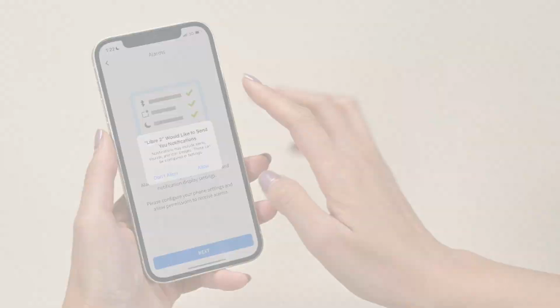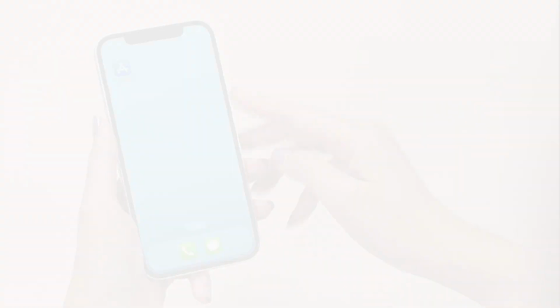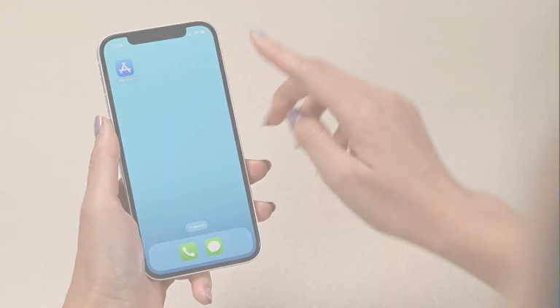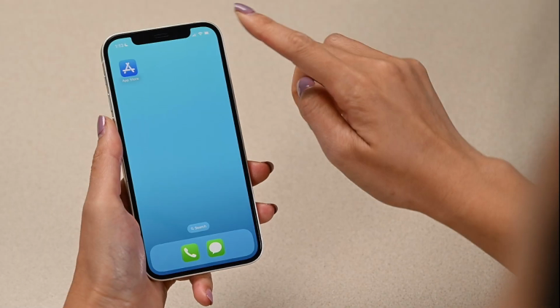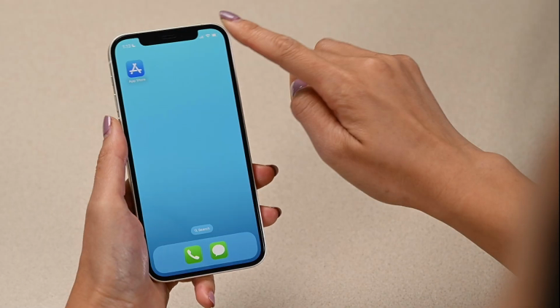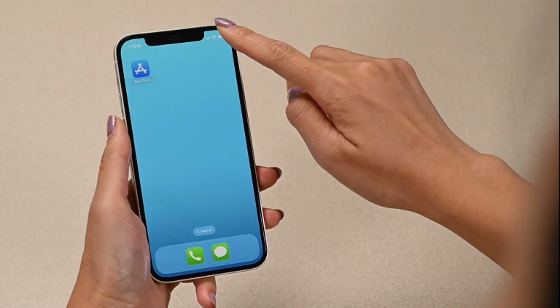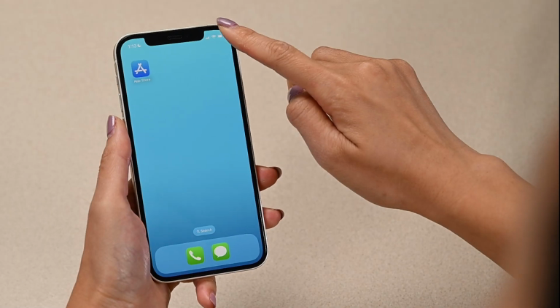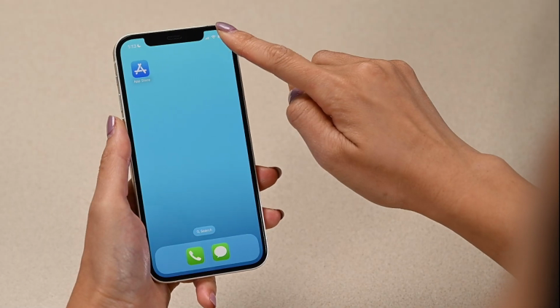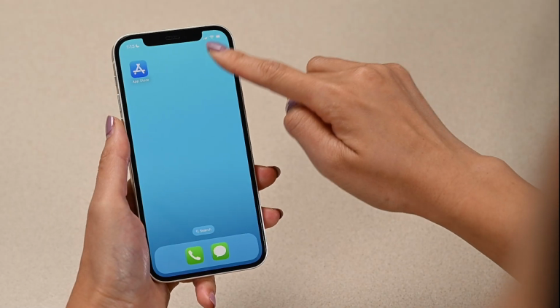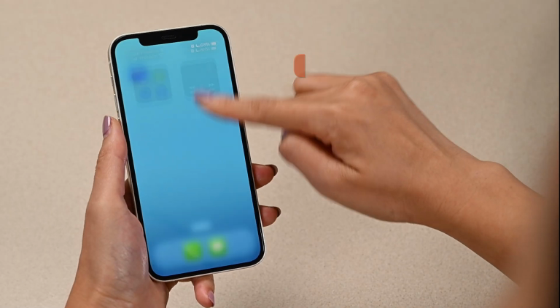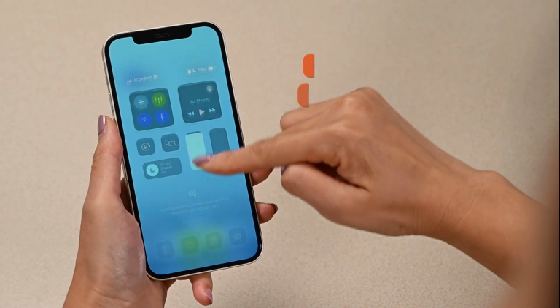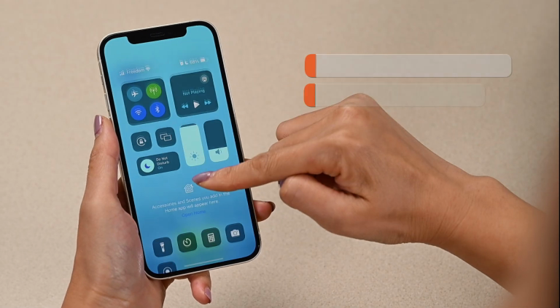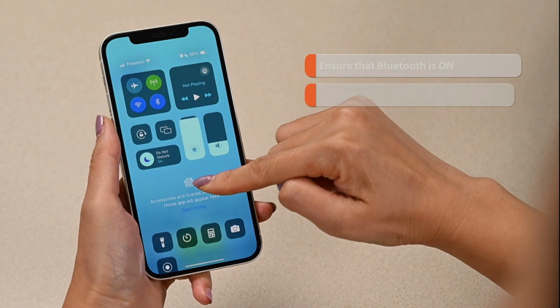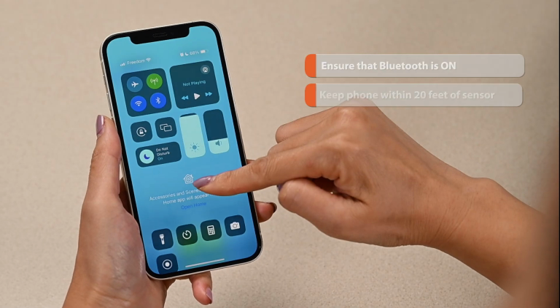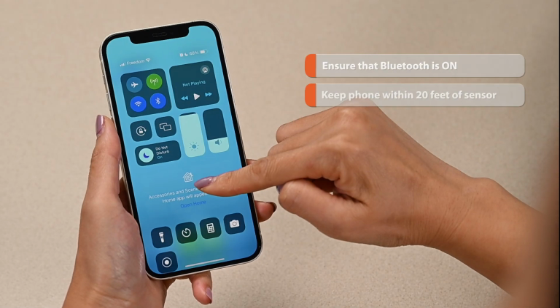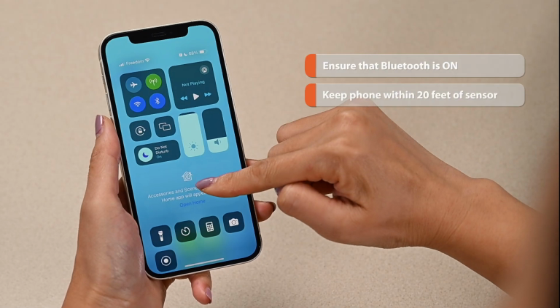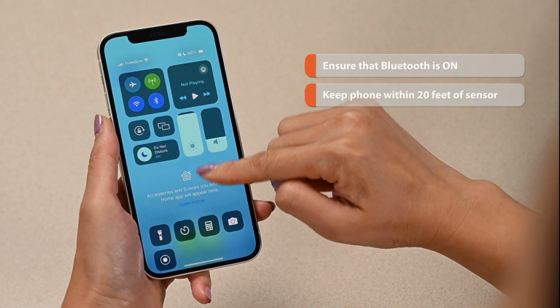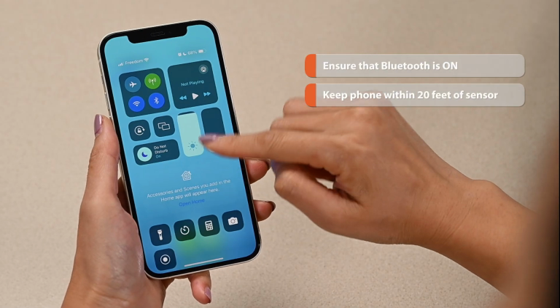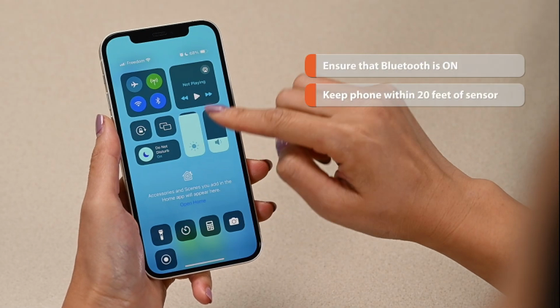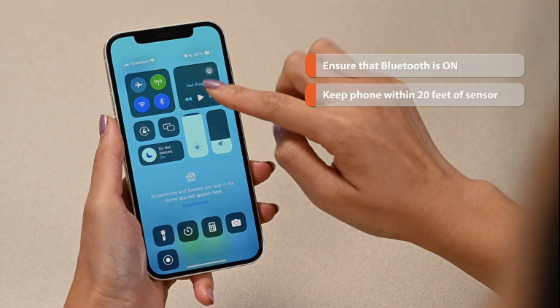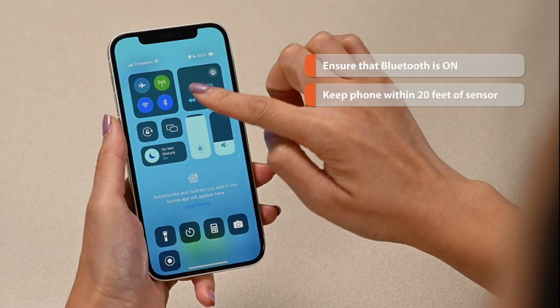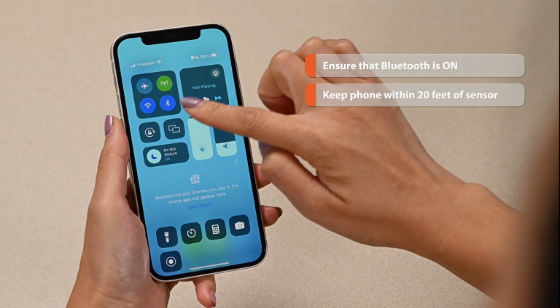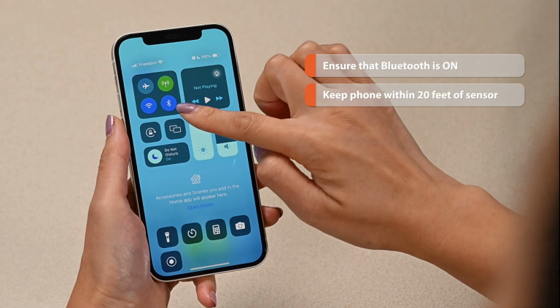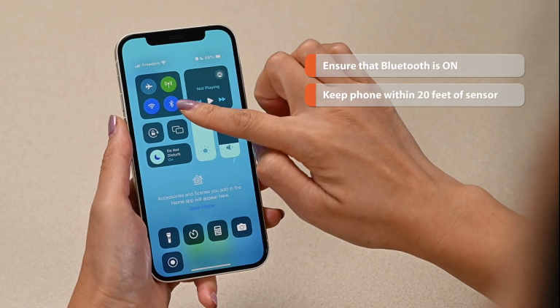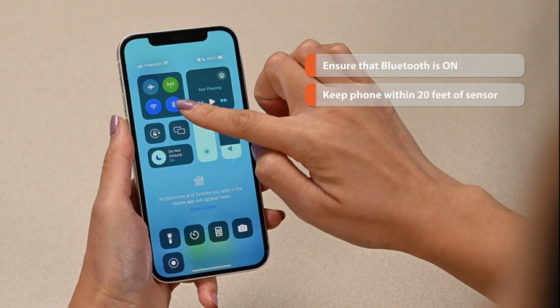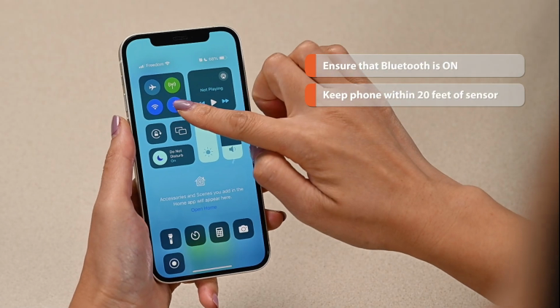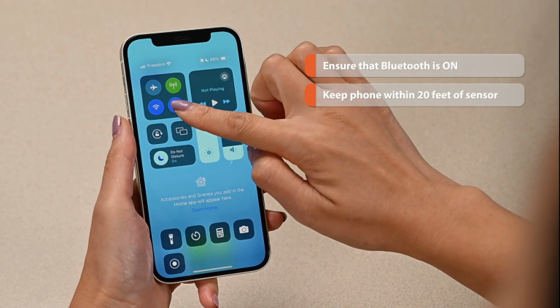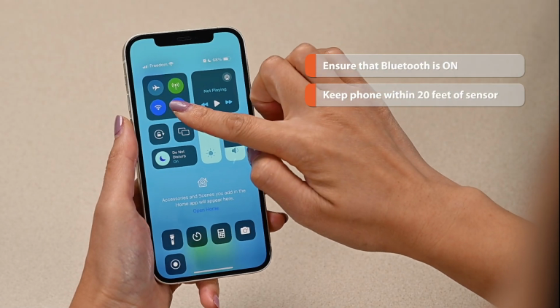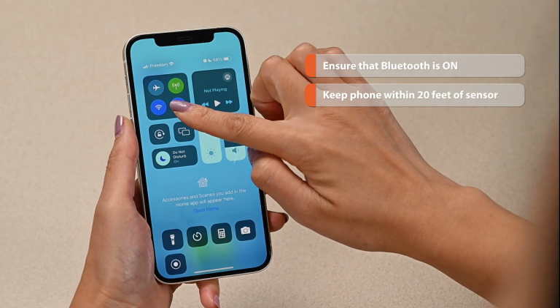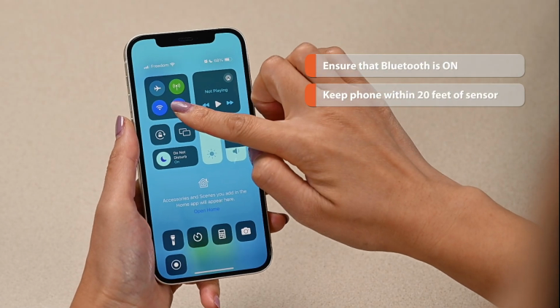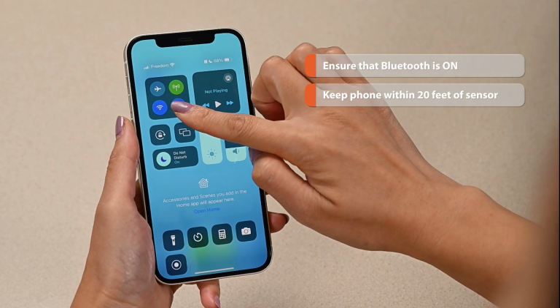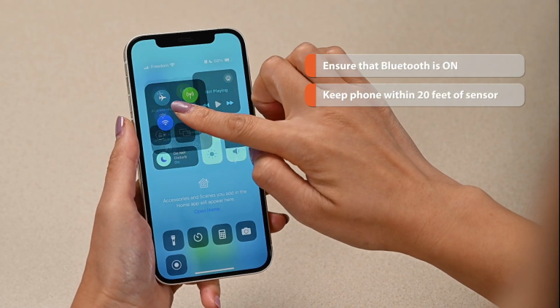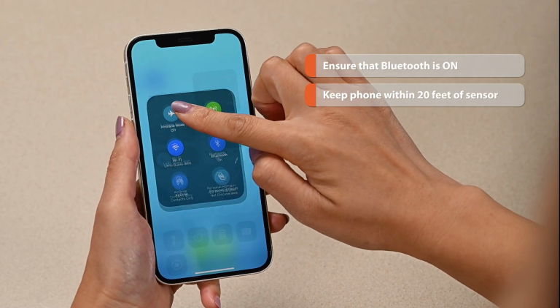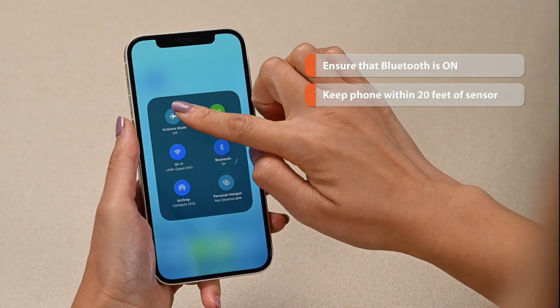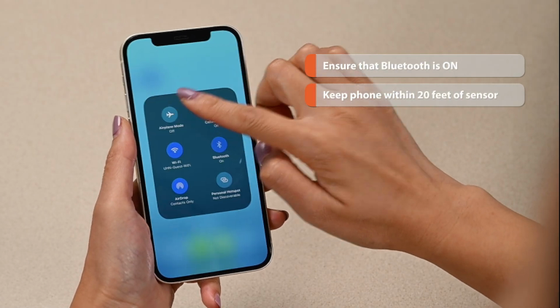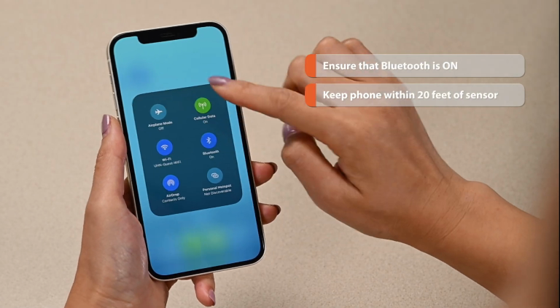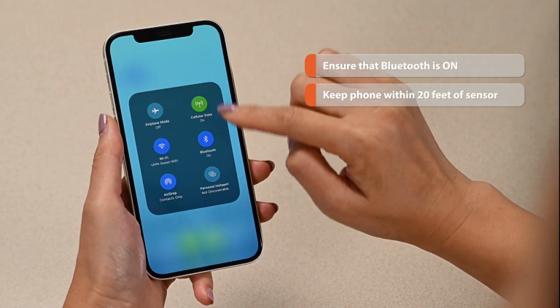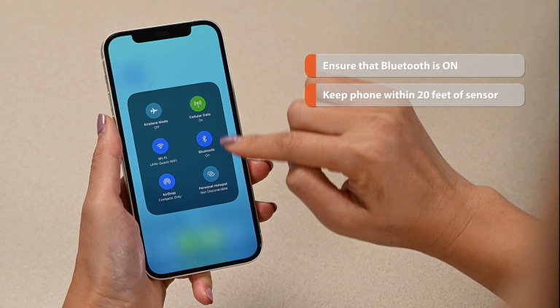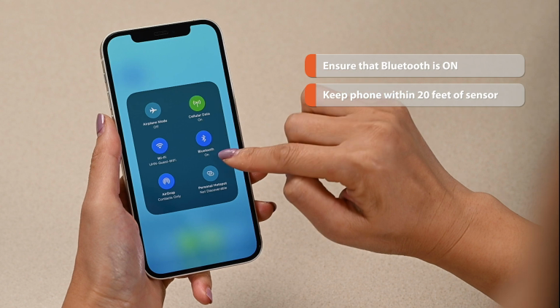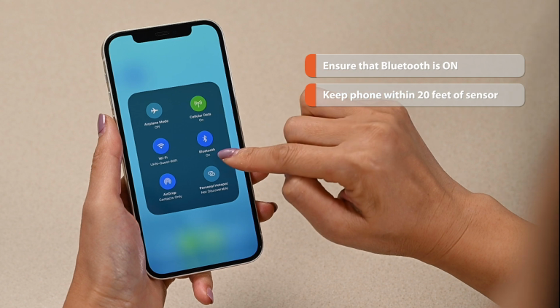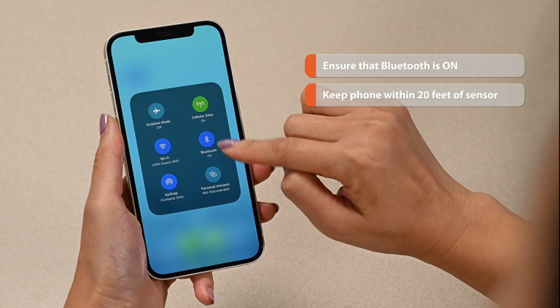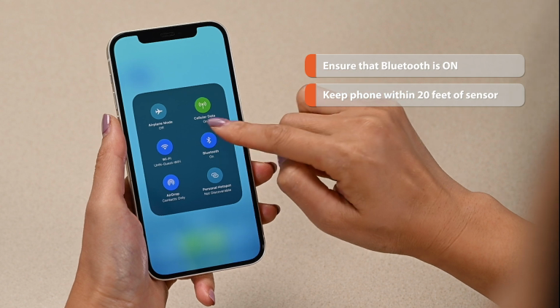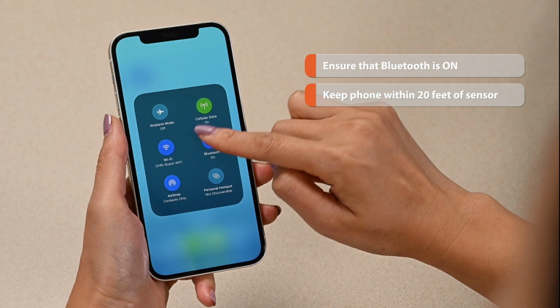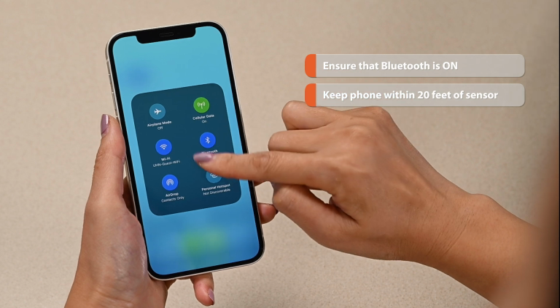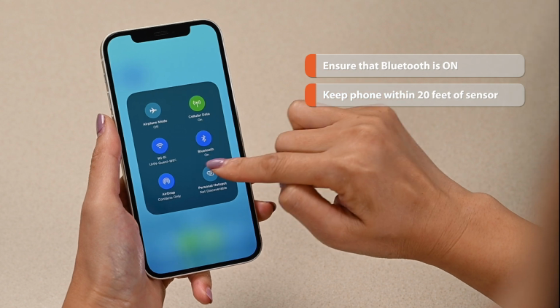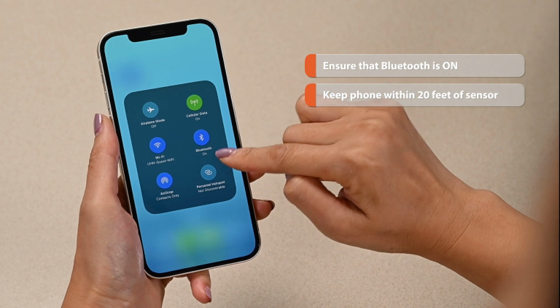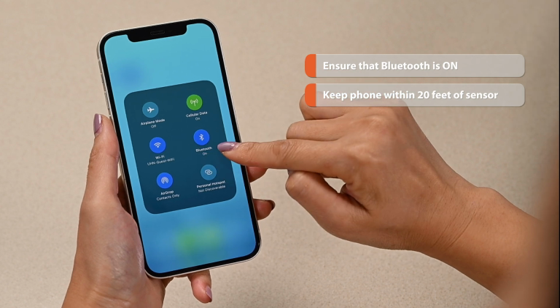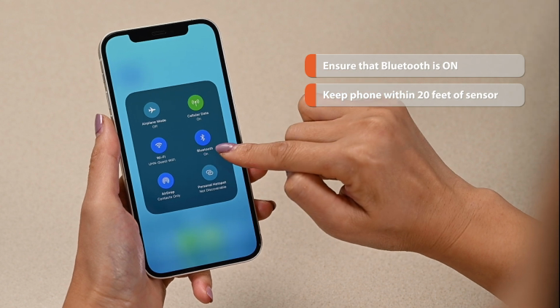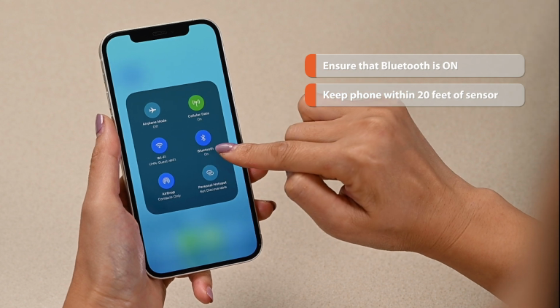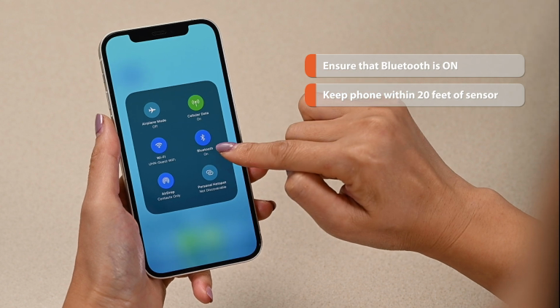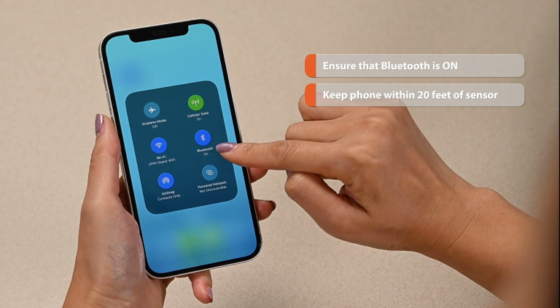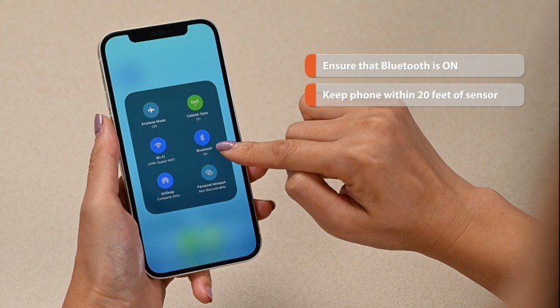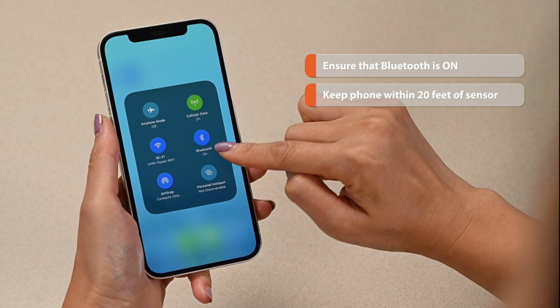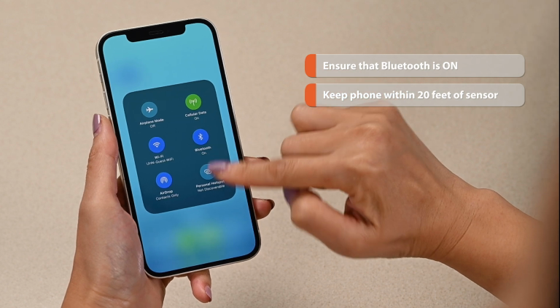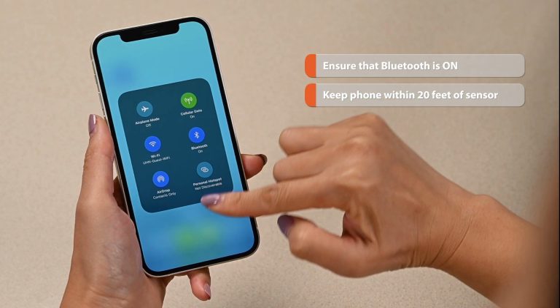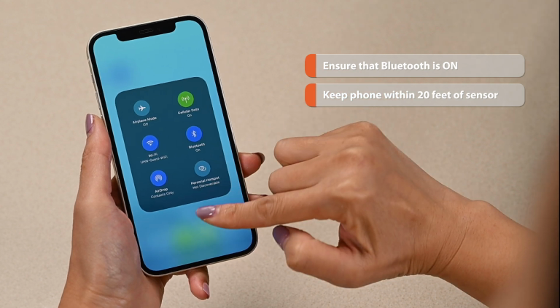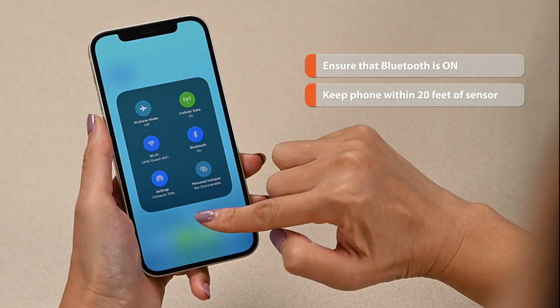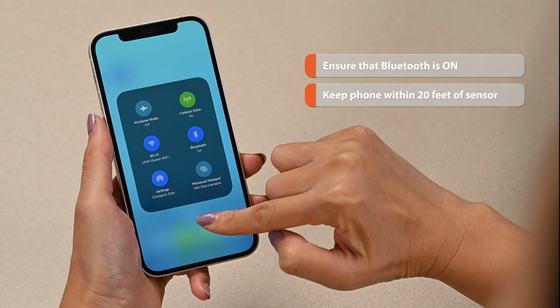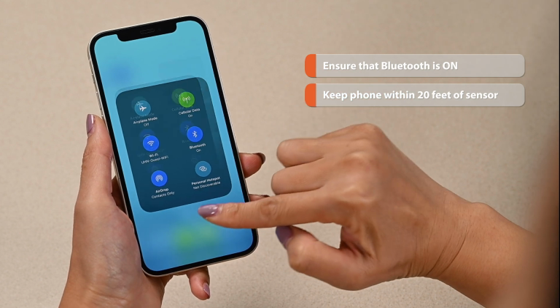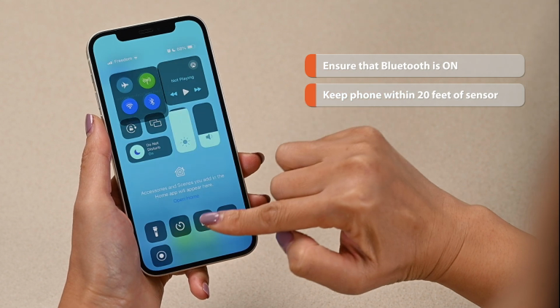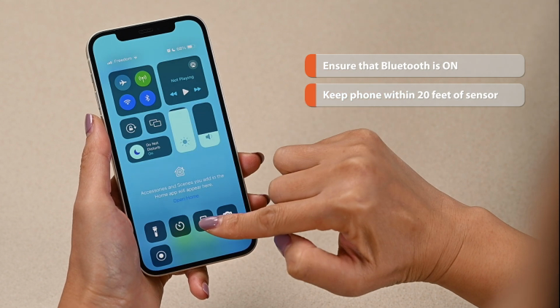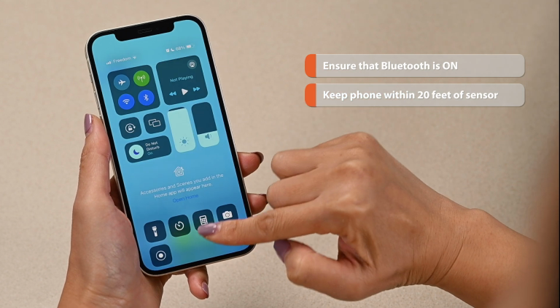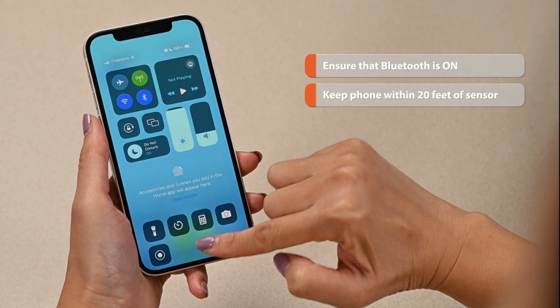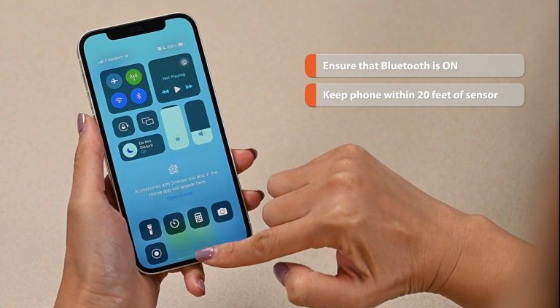Note that you must keep Bluetooth on and your phone within 20 feet of you for the app to continuously record your glucose readings.